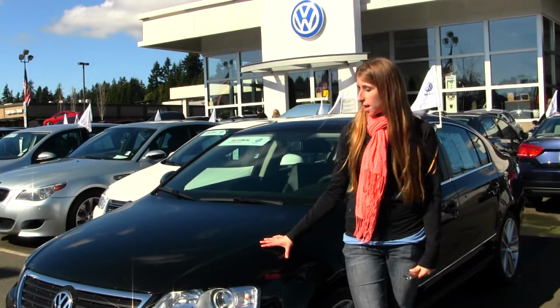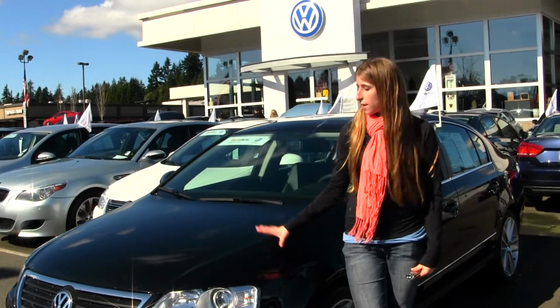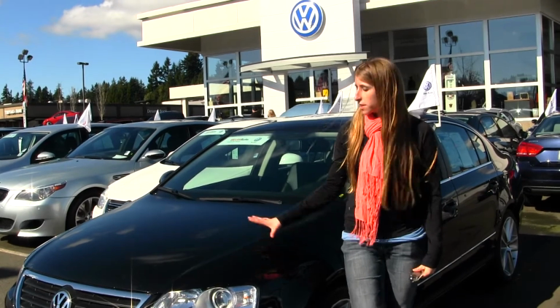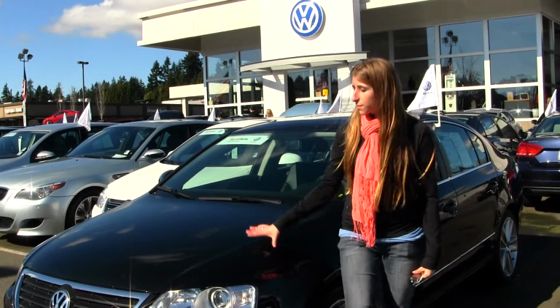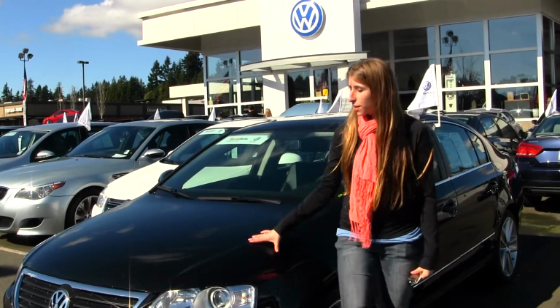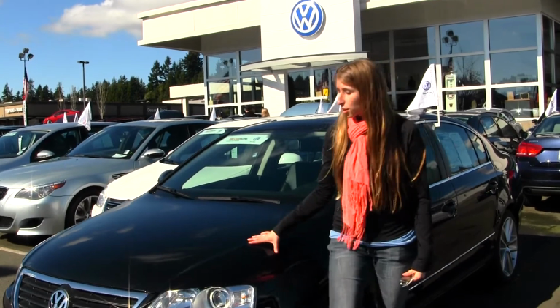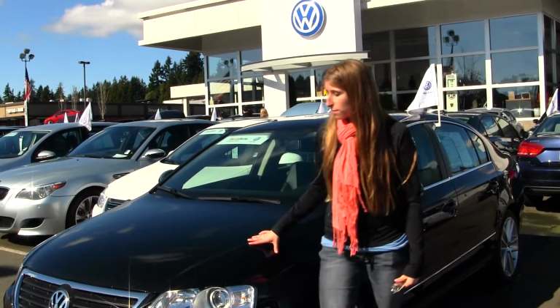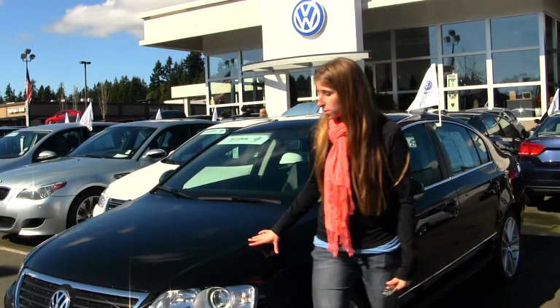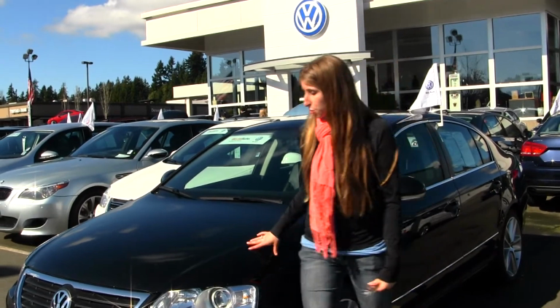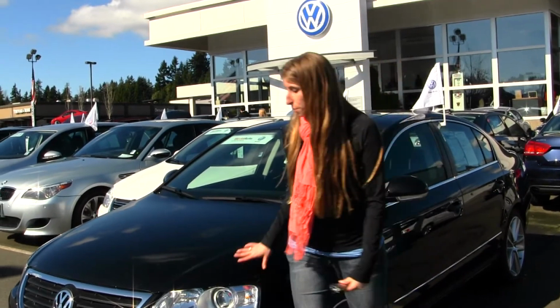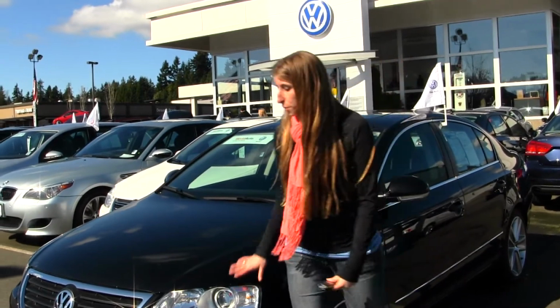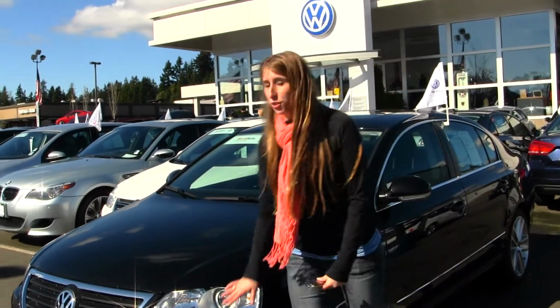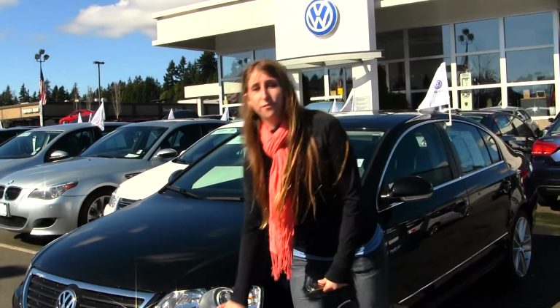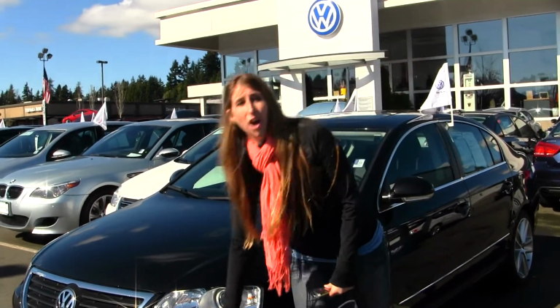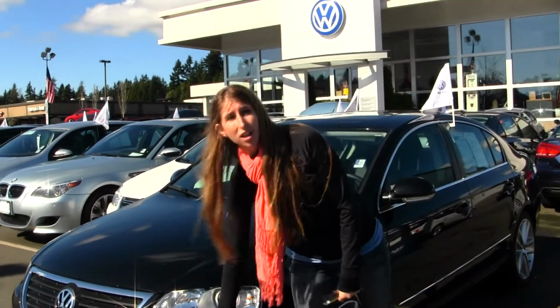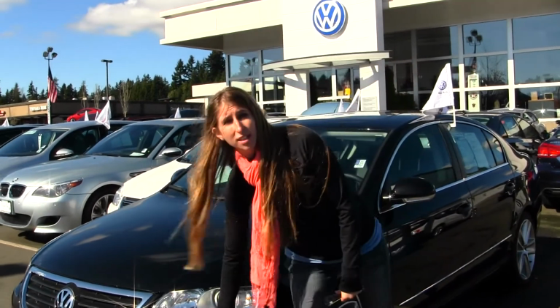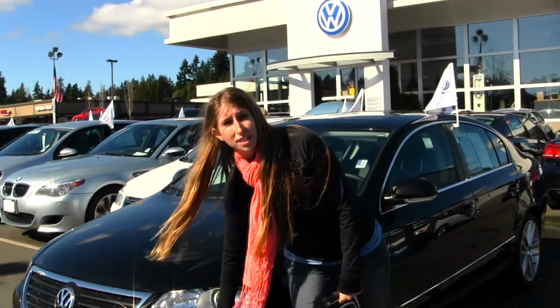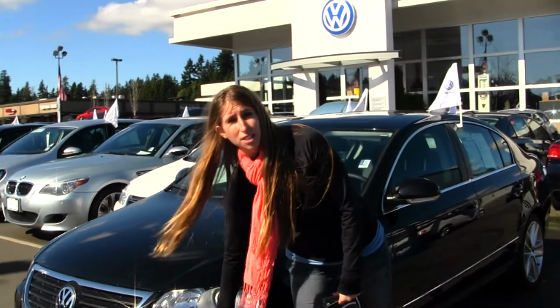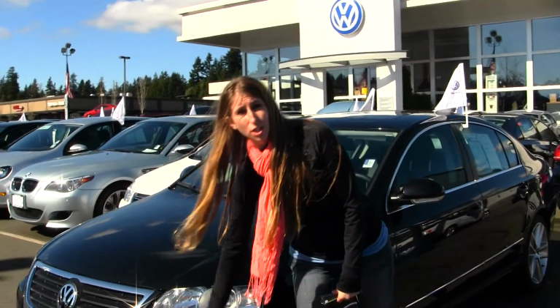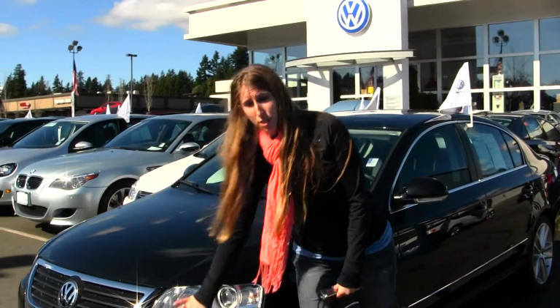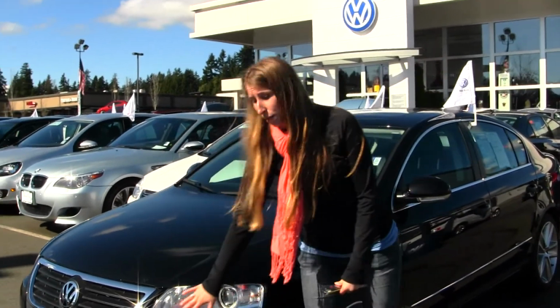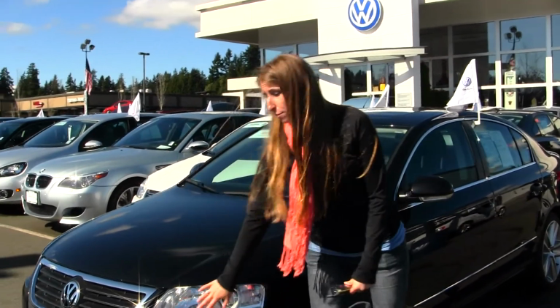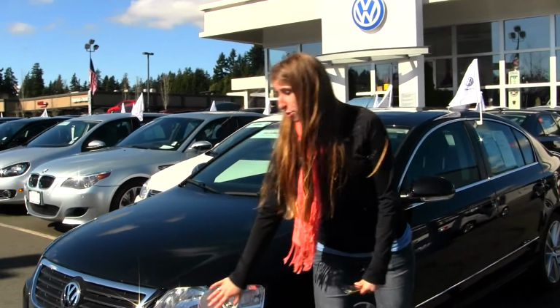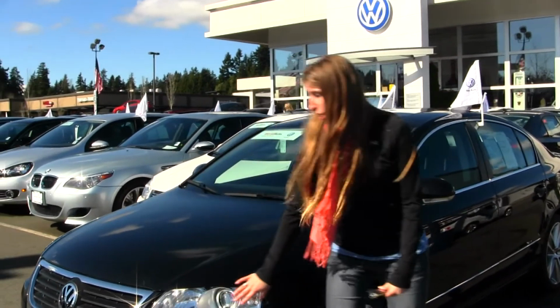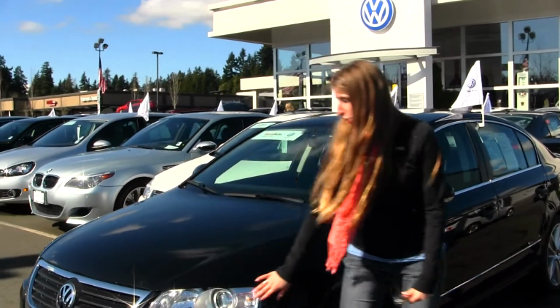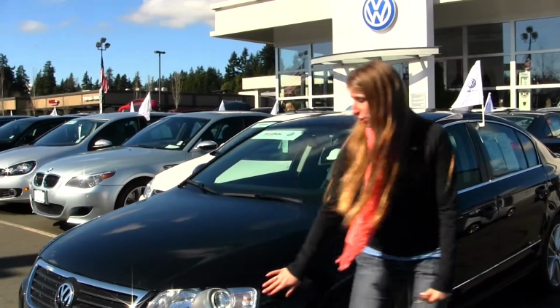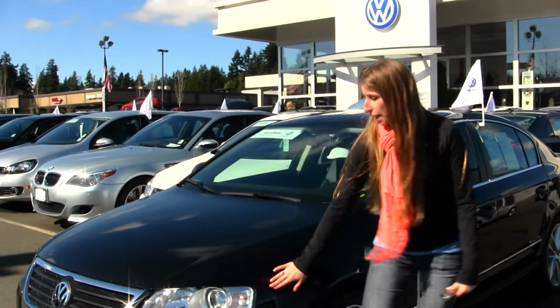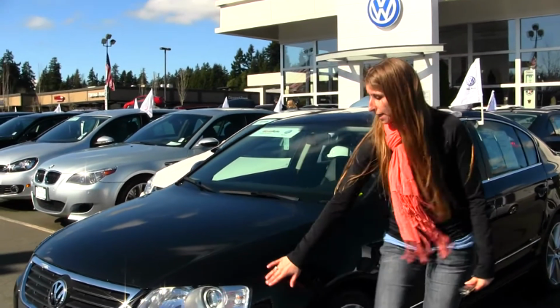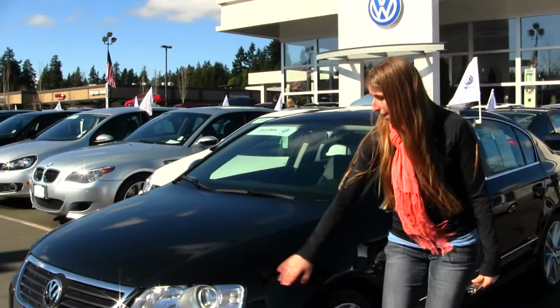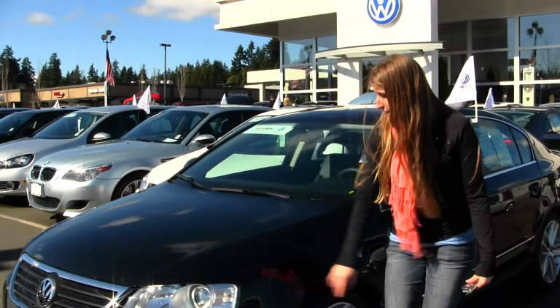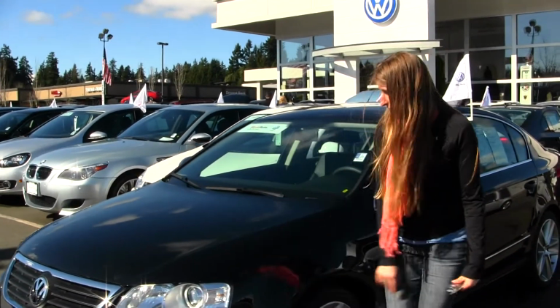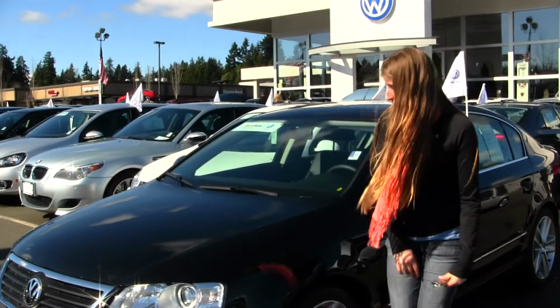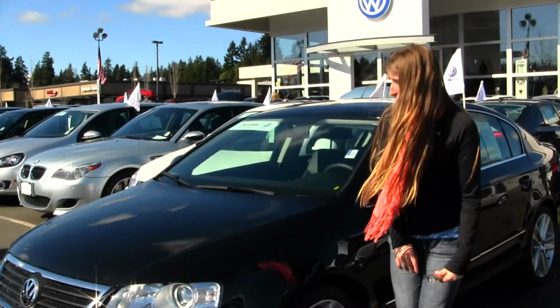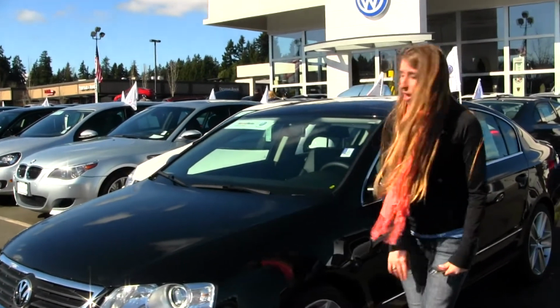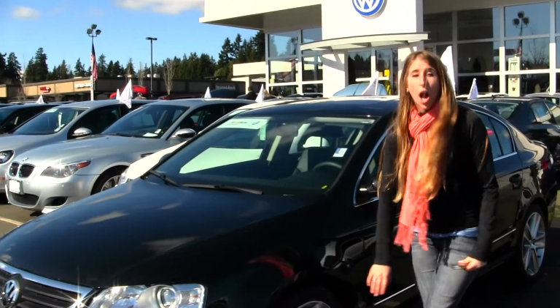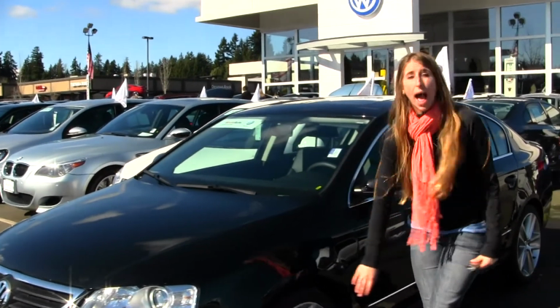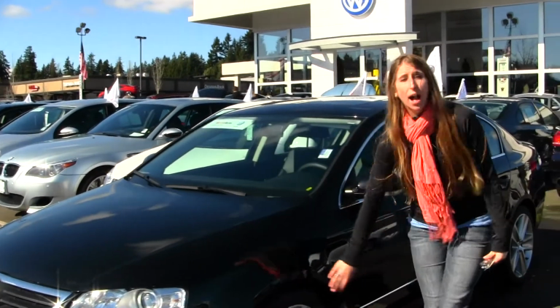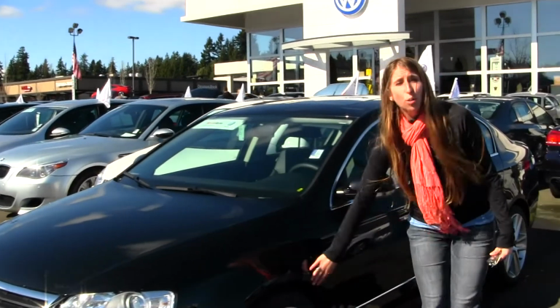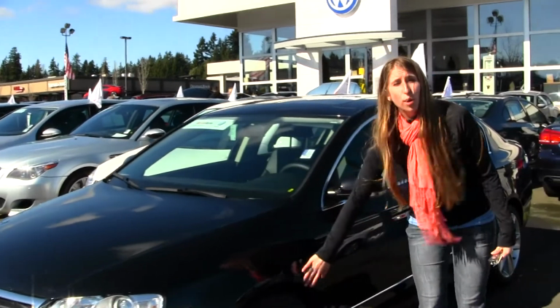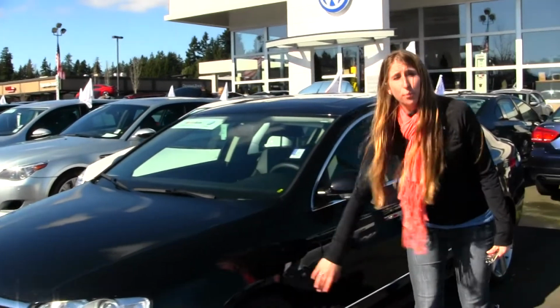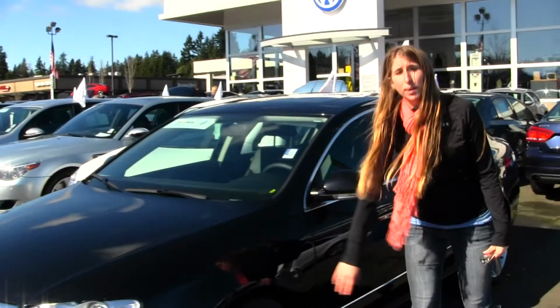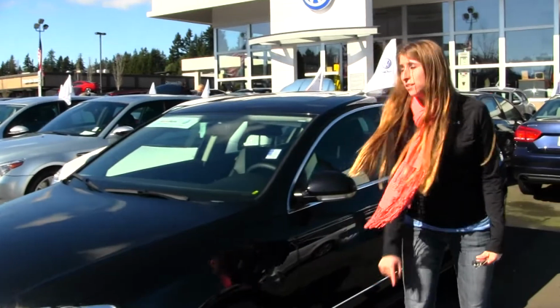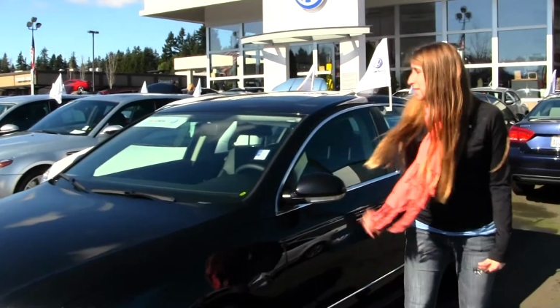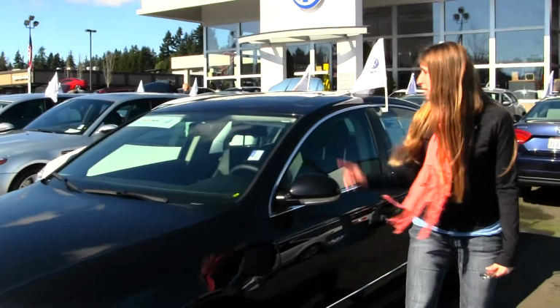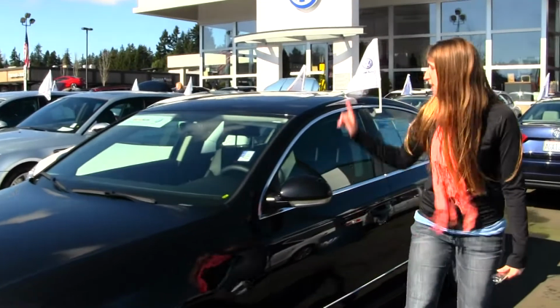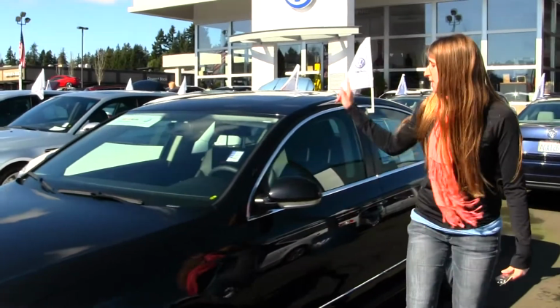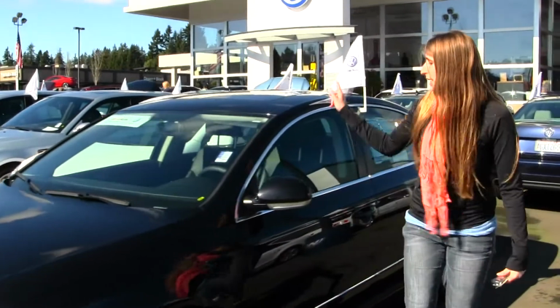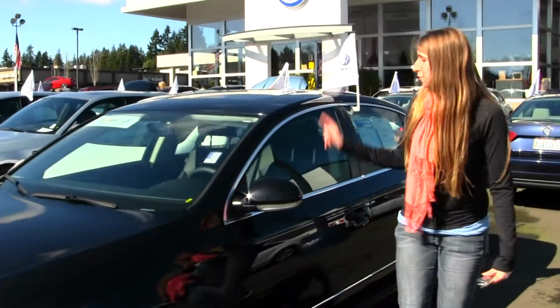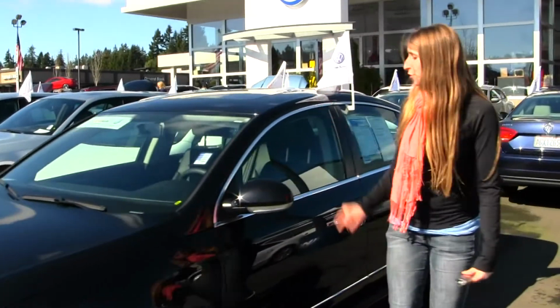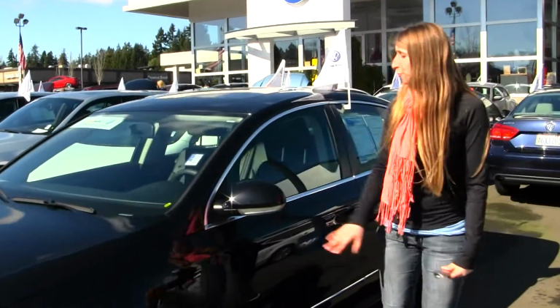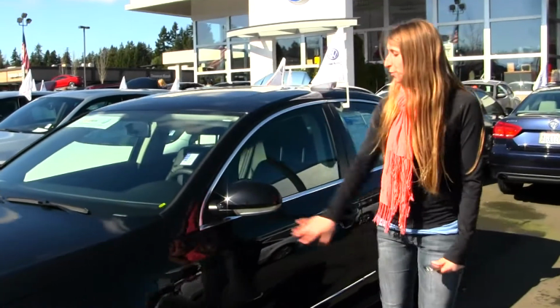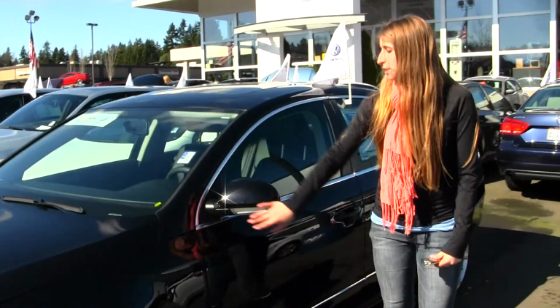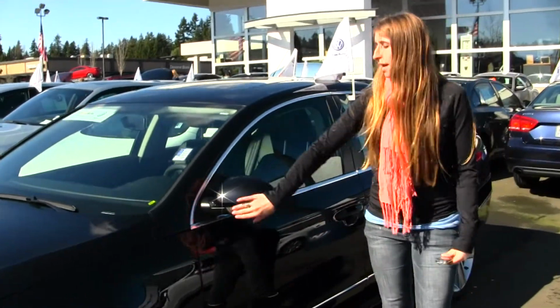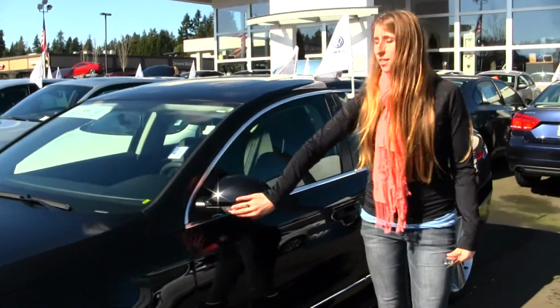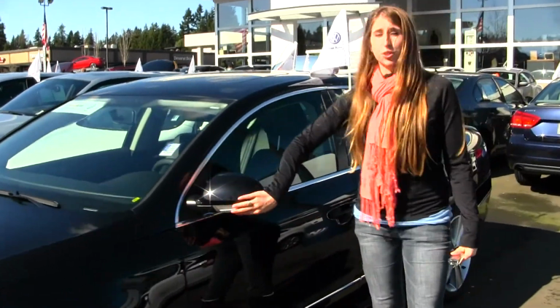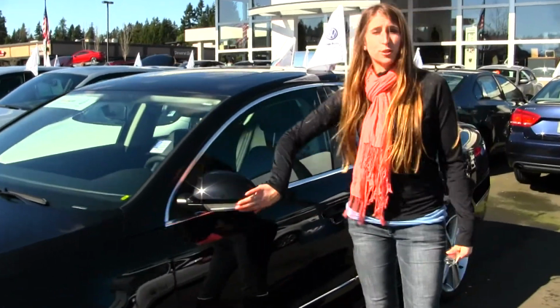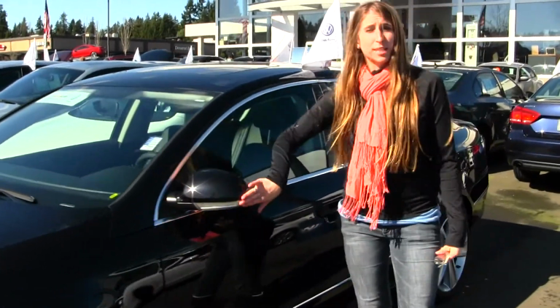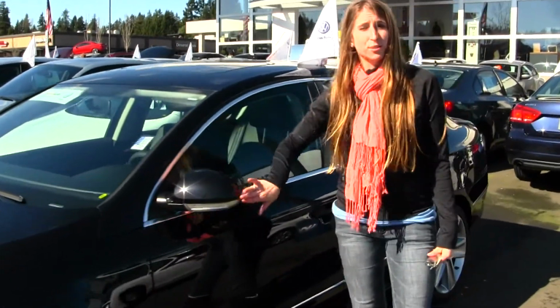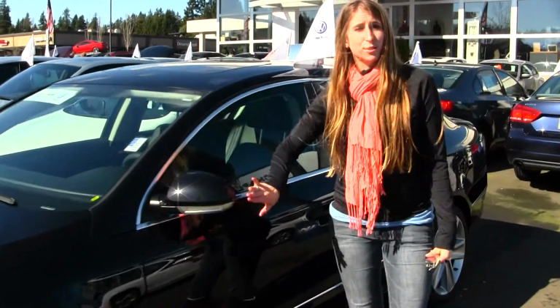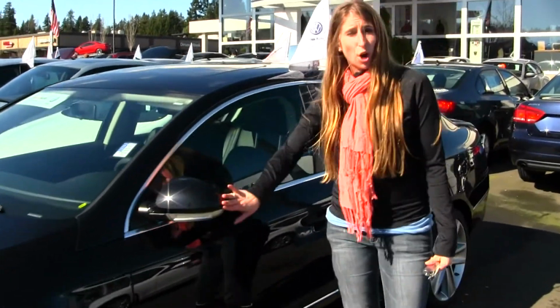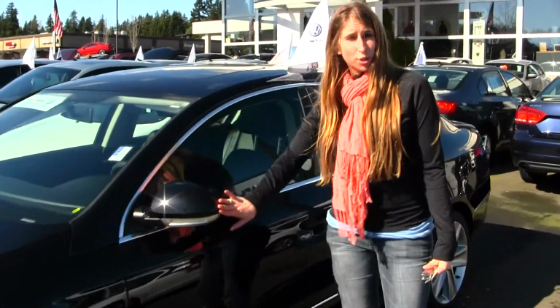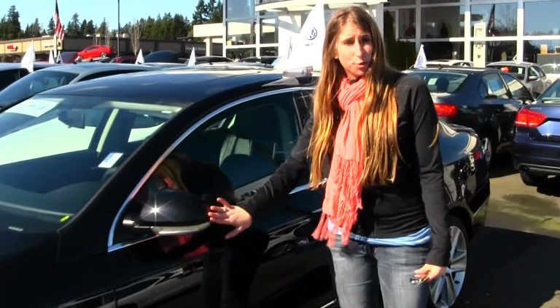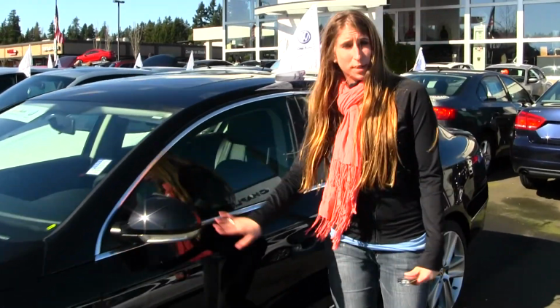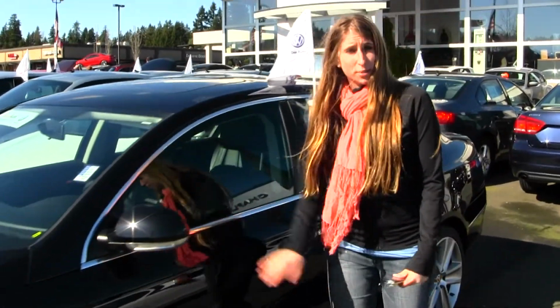This vehicle comes equipped with fog lights, projector headlights, alloy wheels, a sunroof, and turn signals on your mirrors.